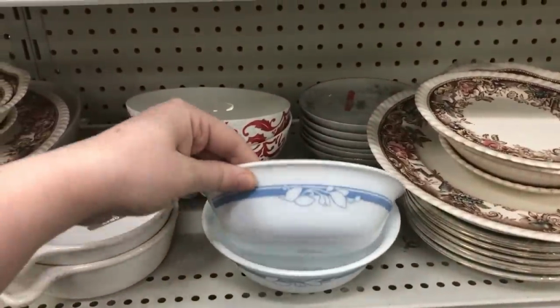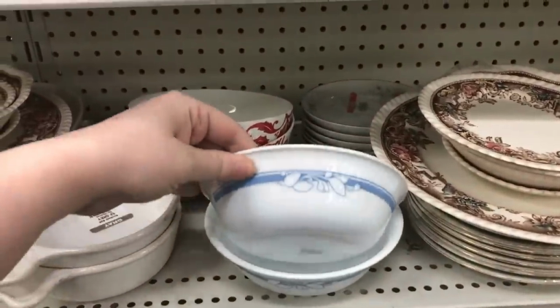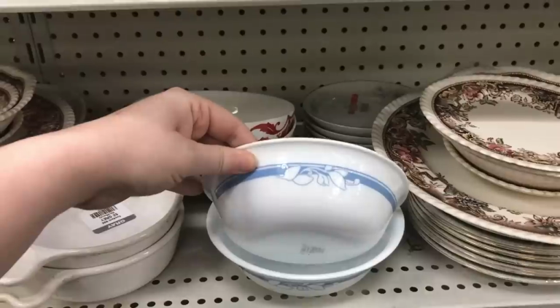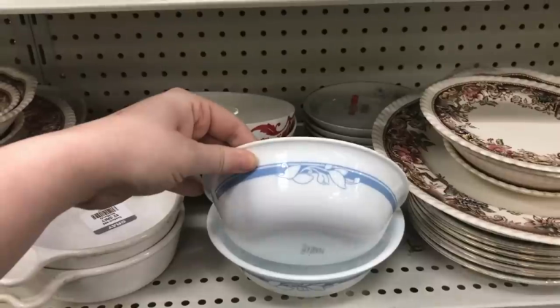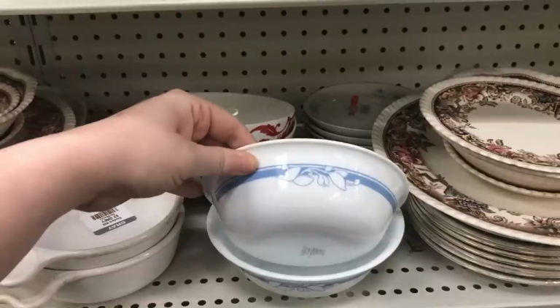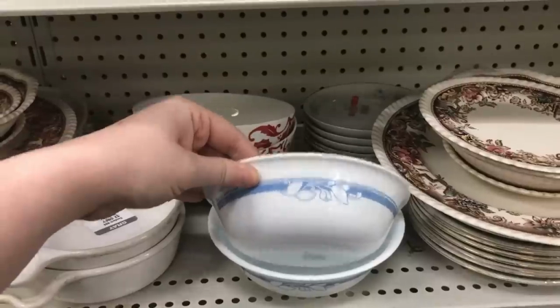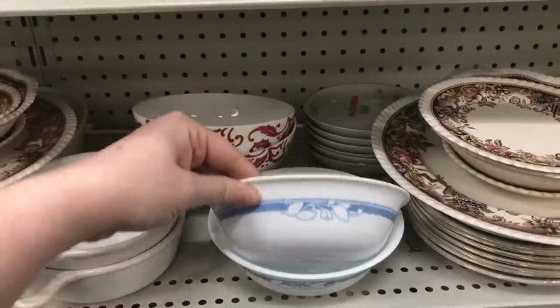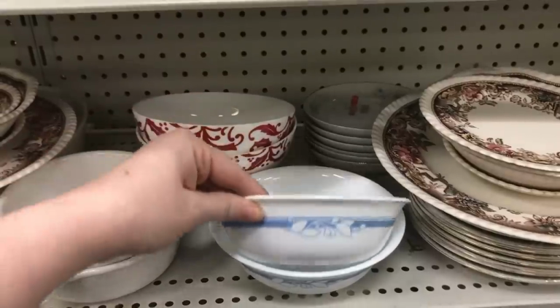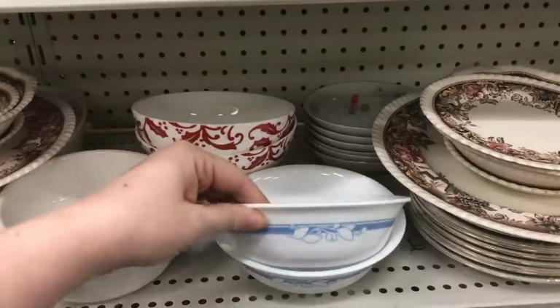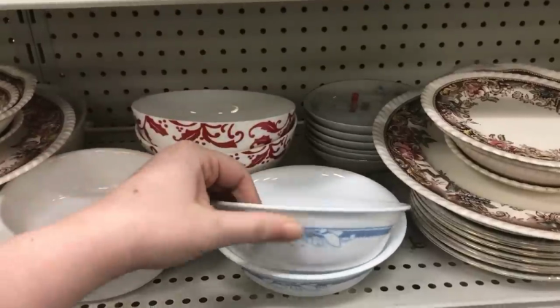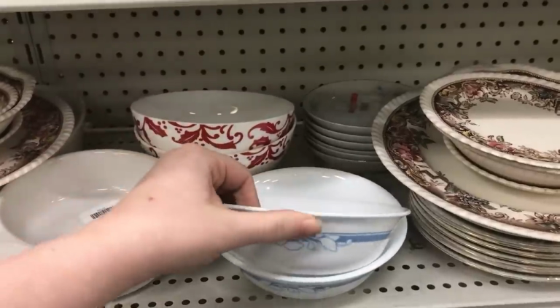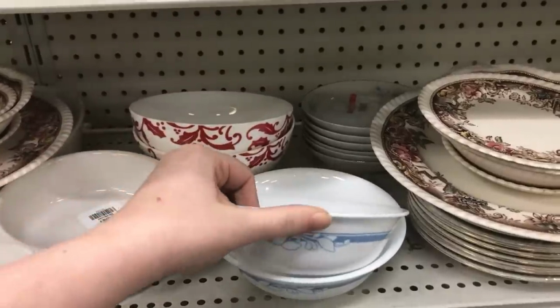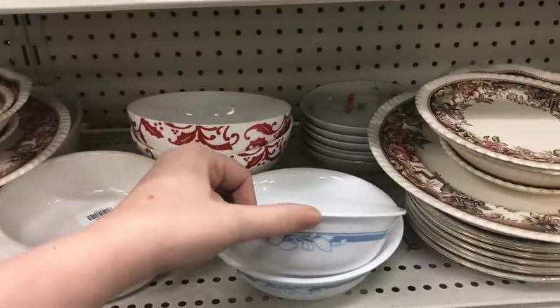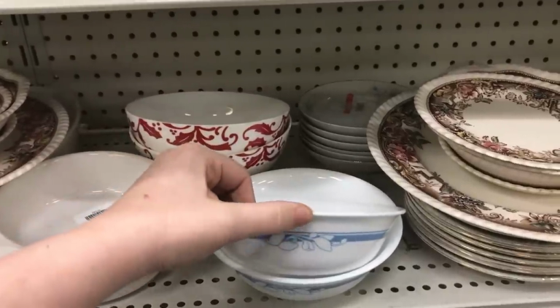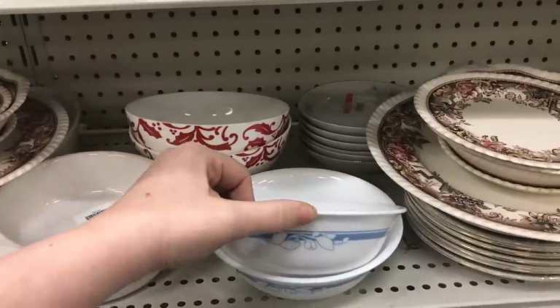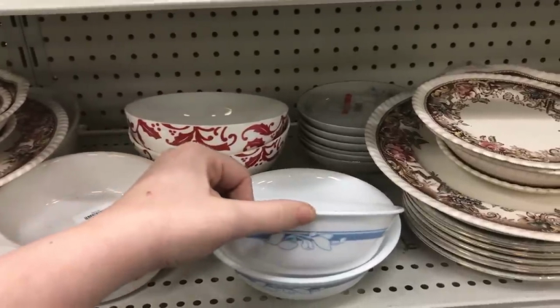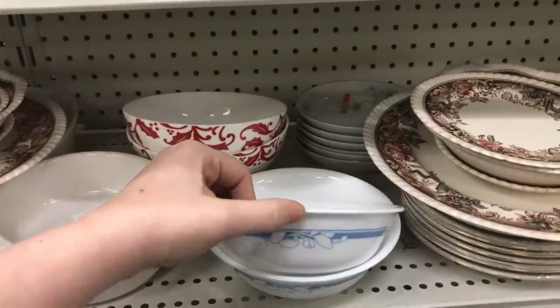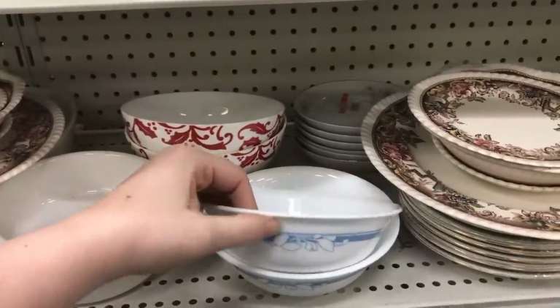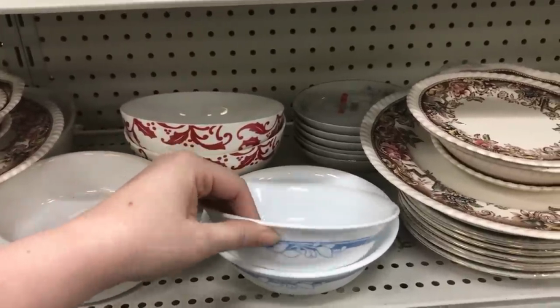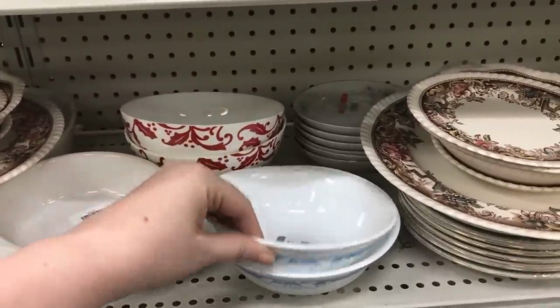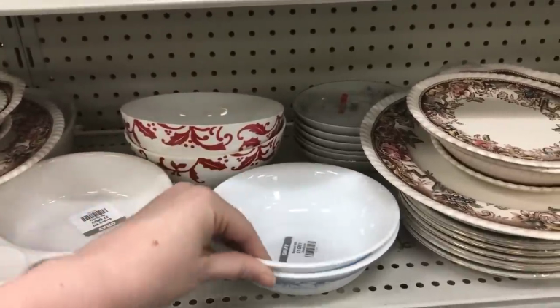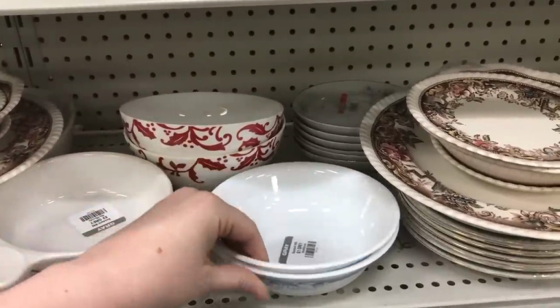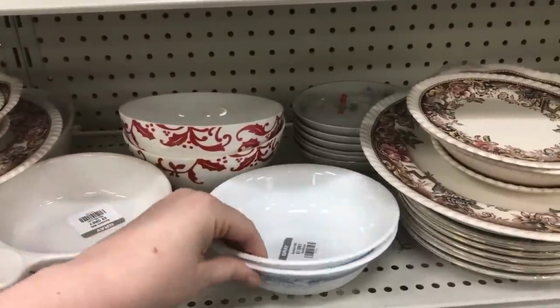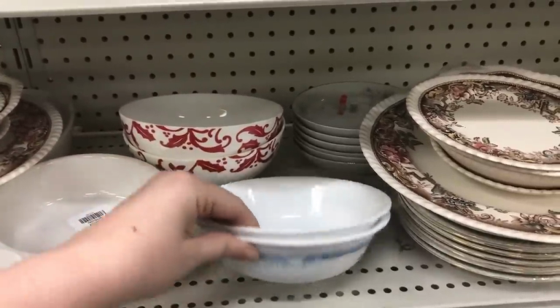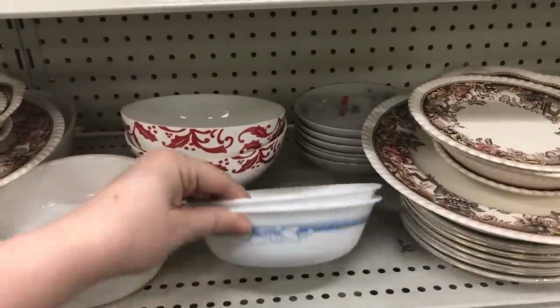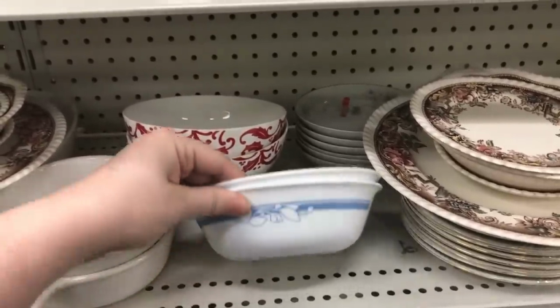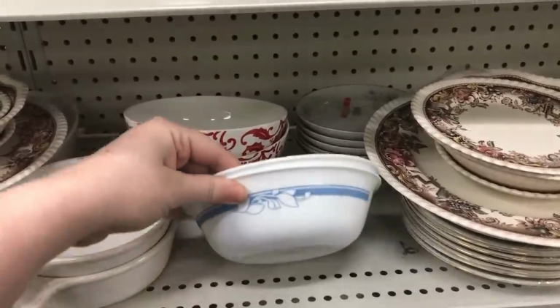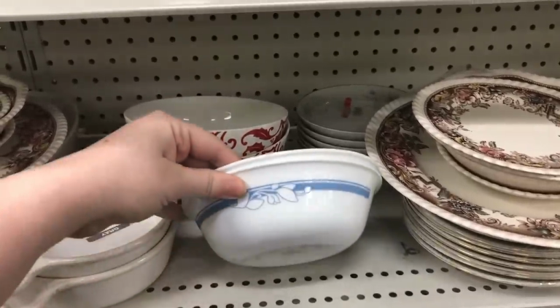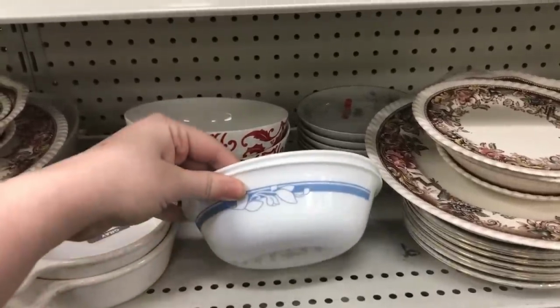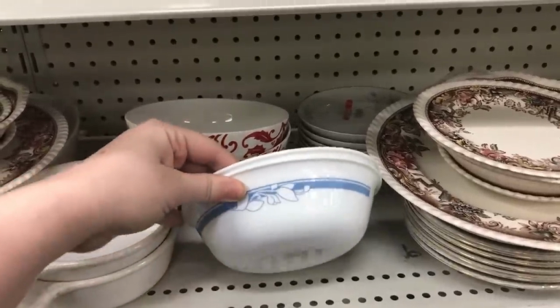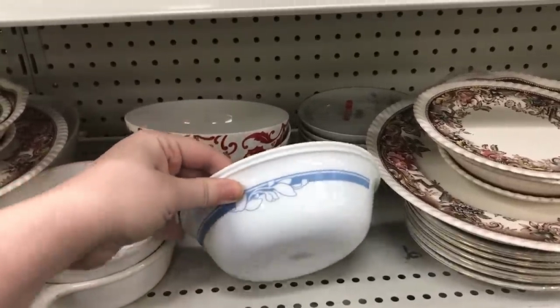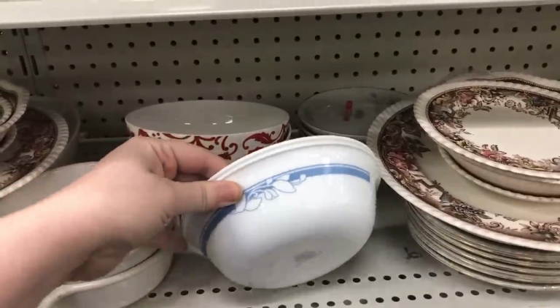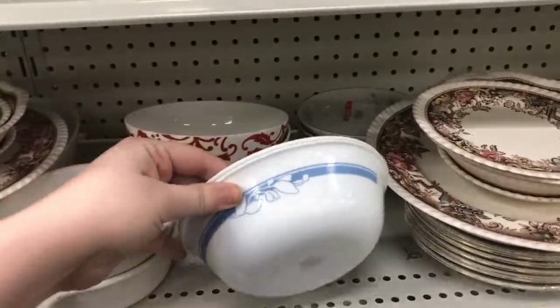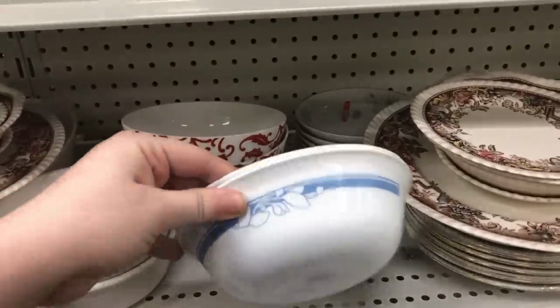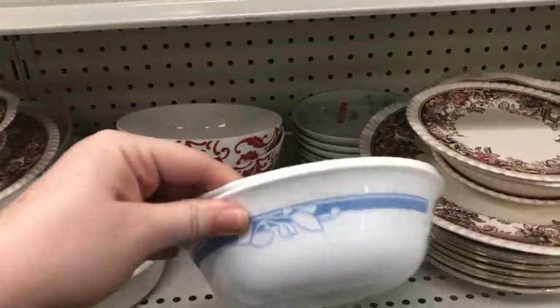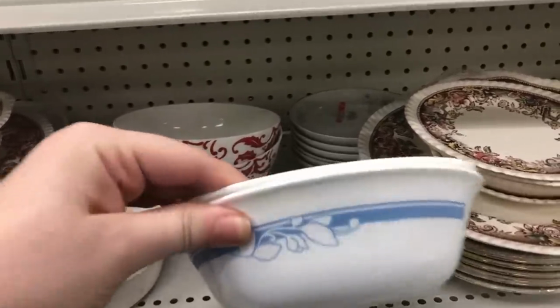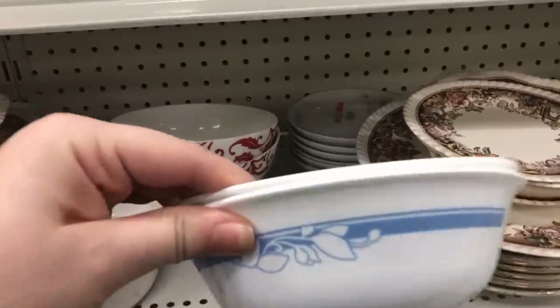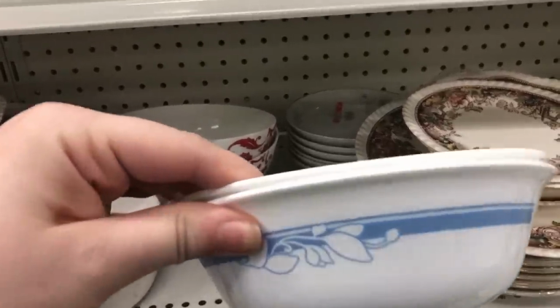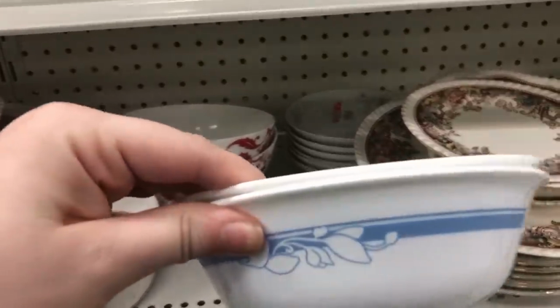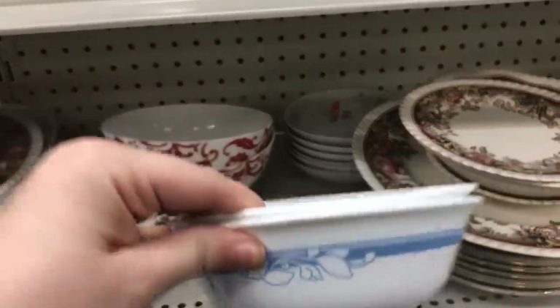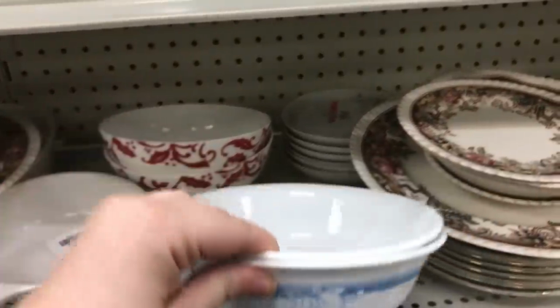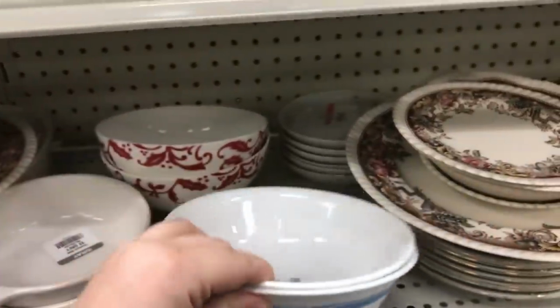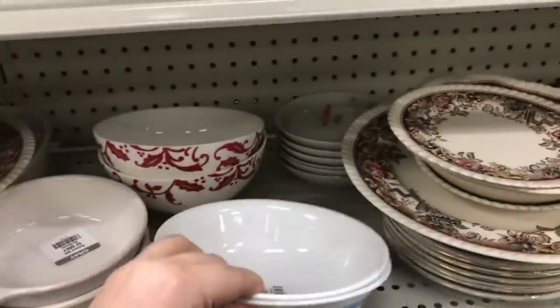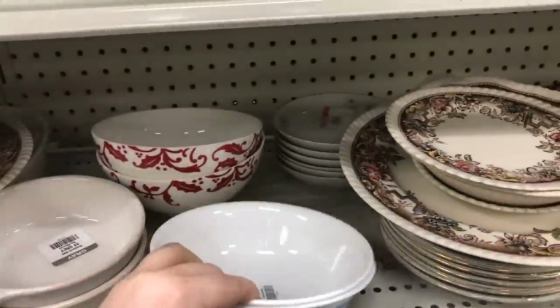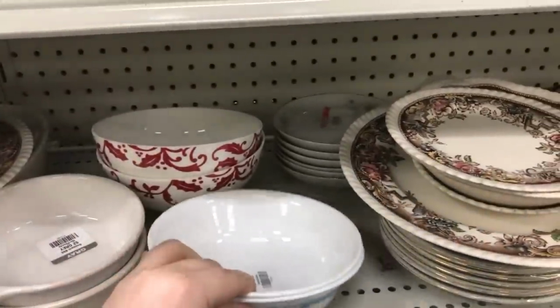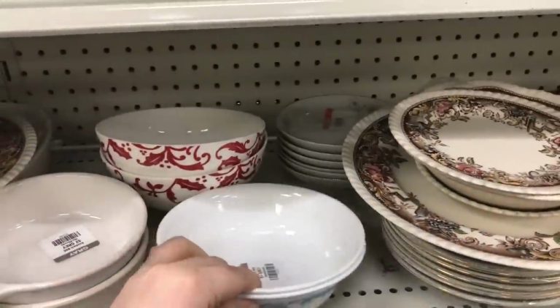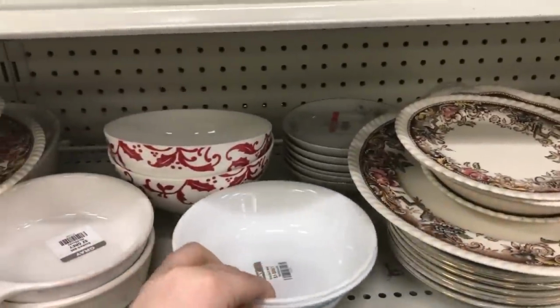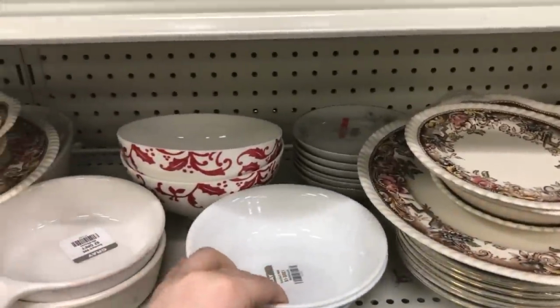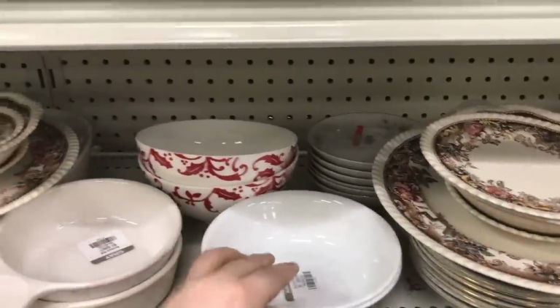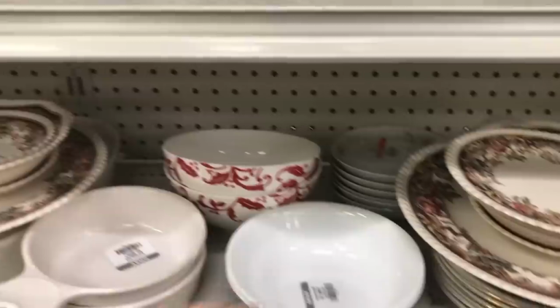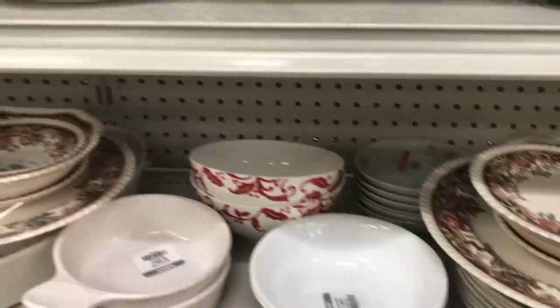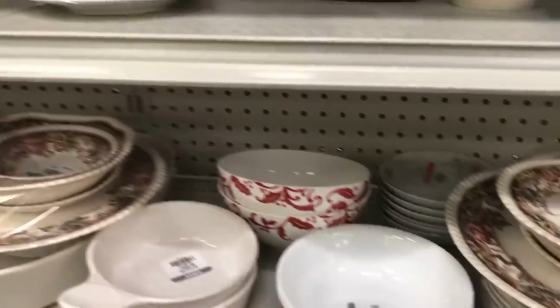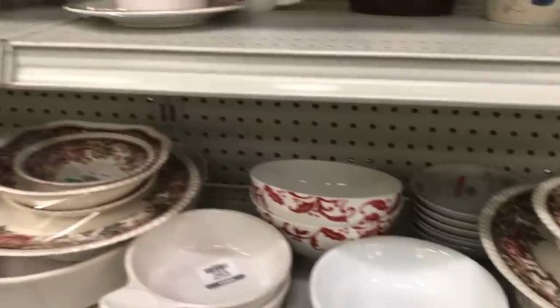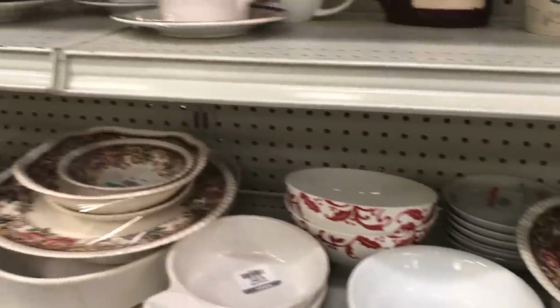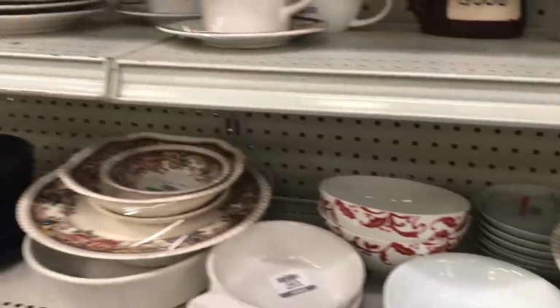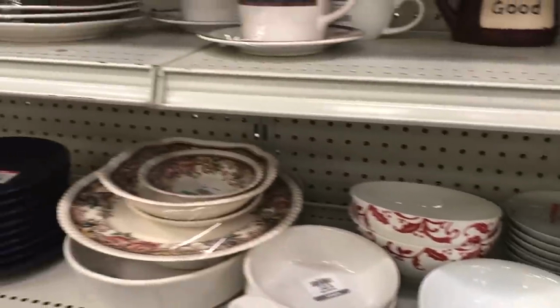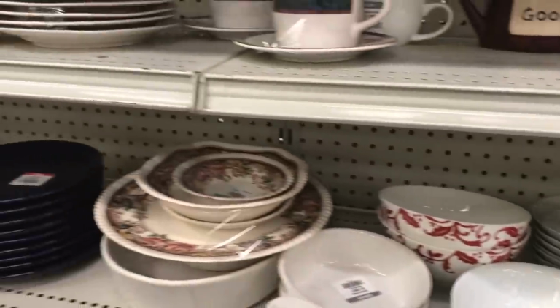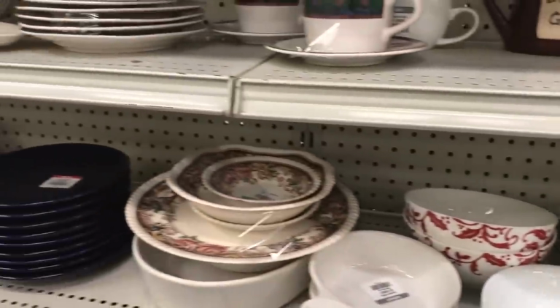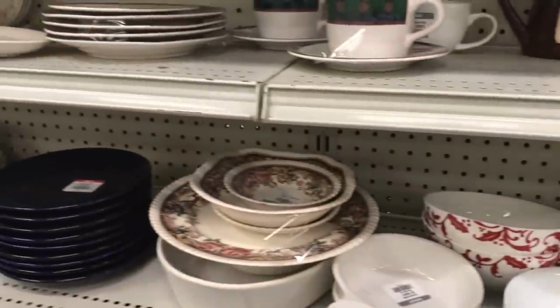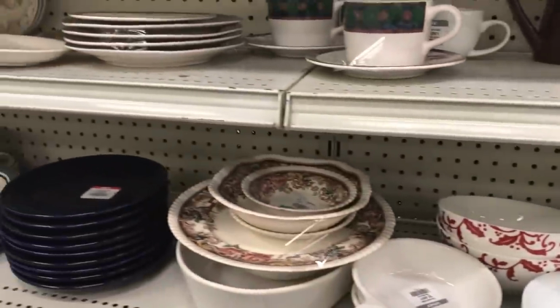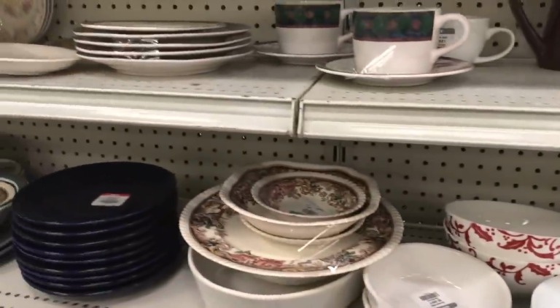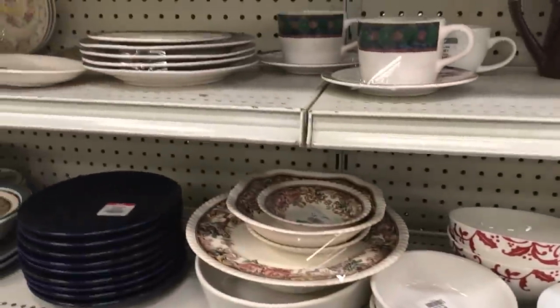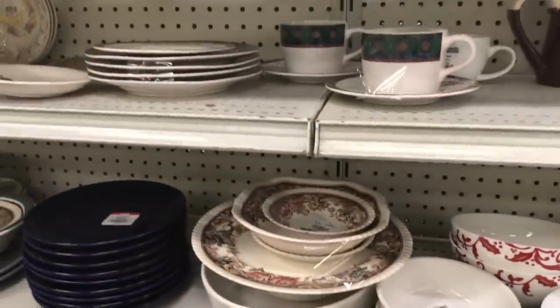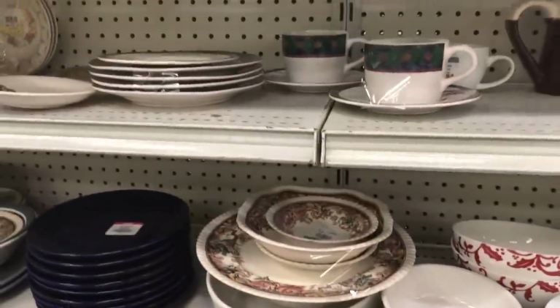You guys that are subscribed know I just picked up some of these corral bowls at a yard sale recently. They are in the jasmine pattern.